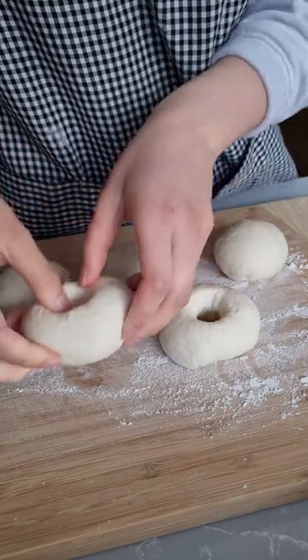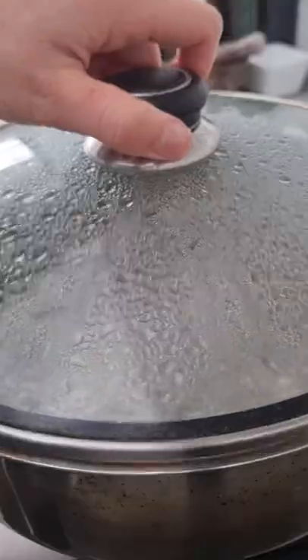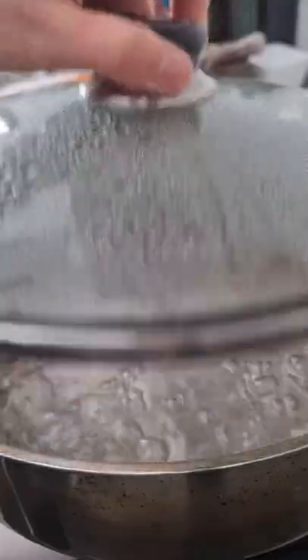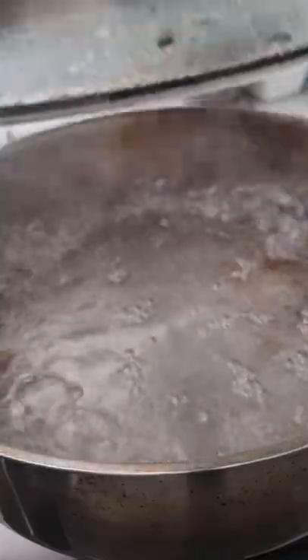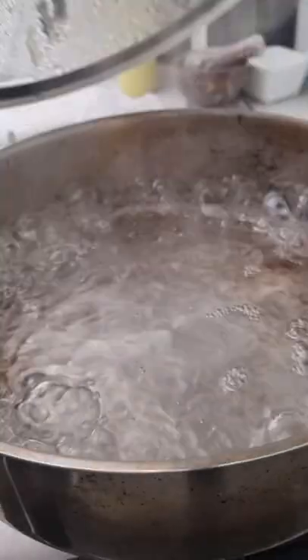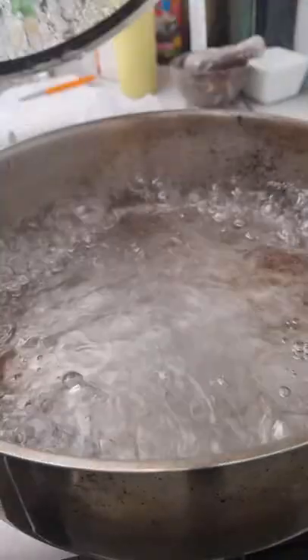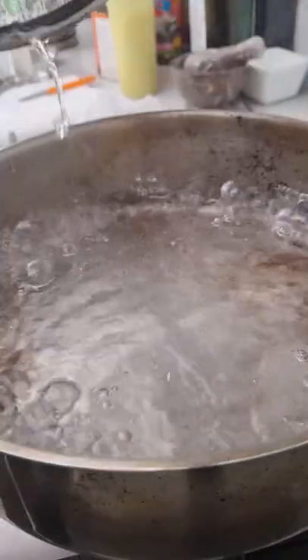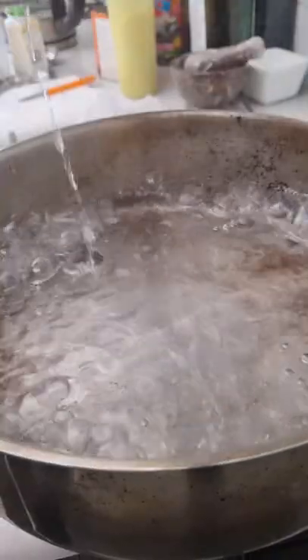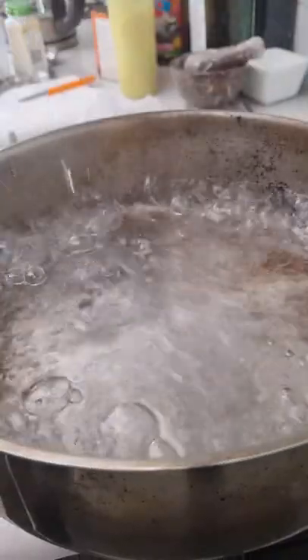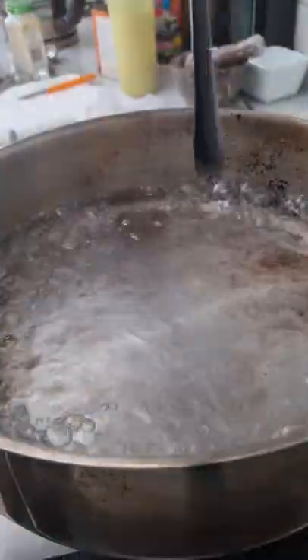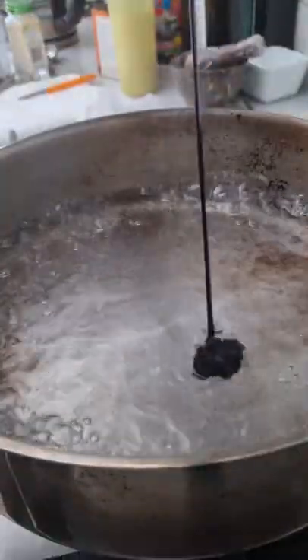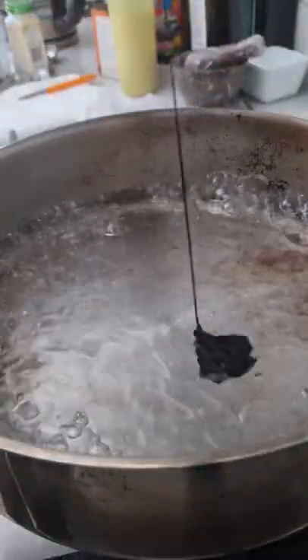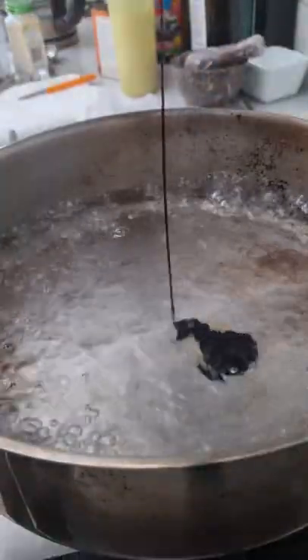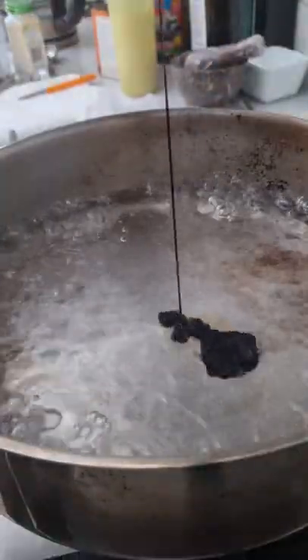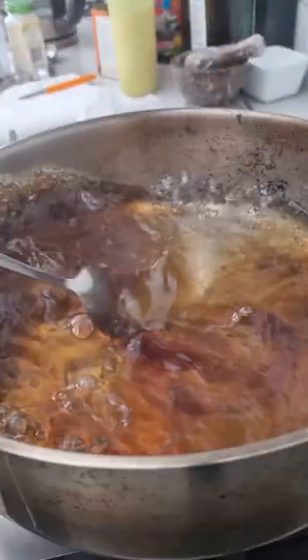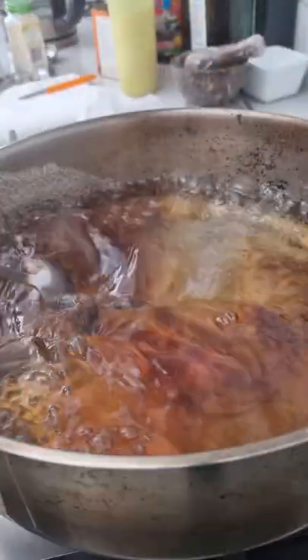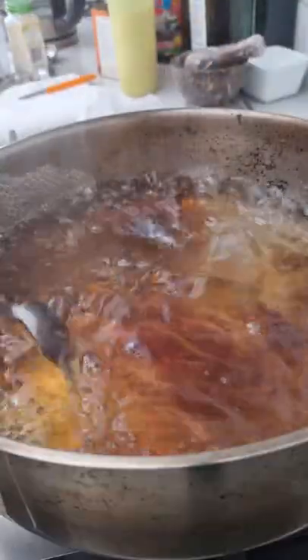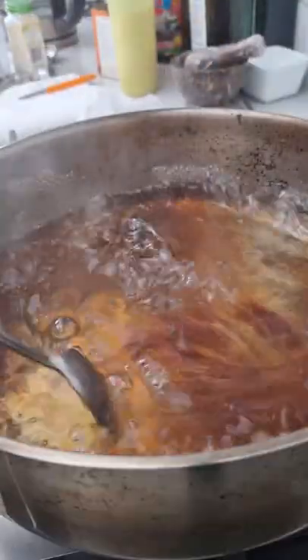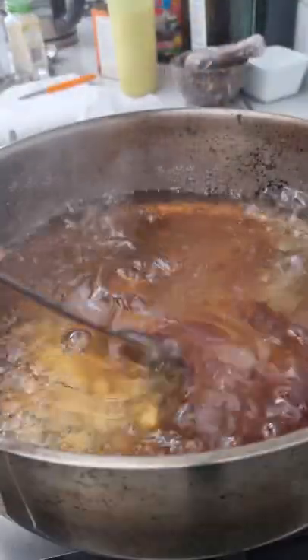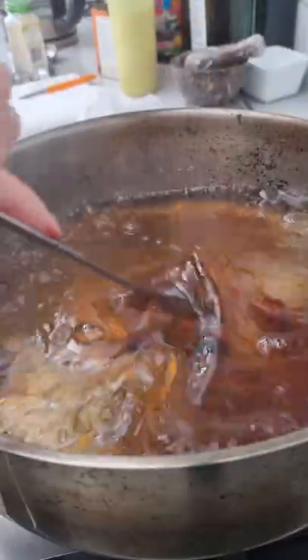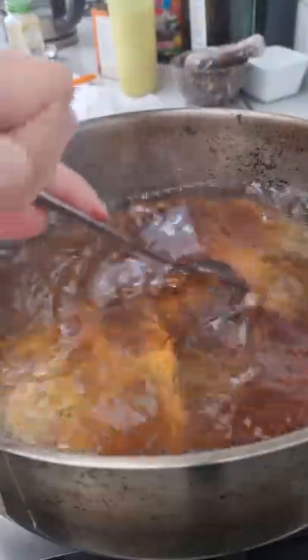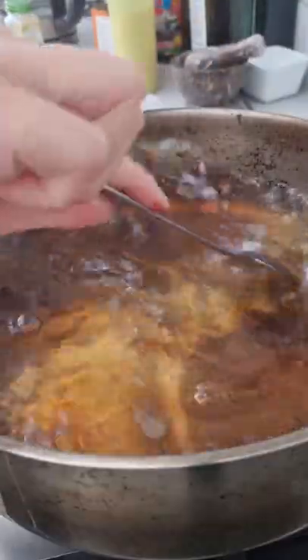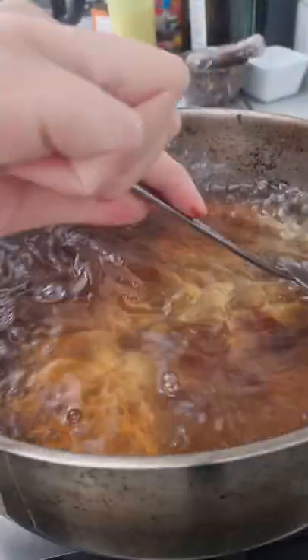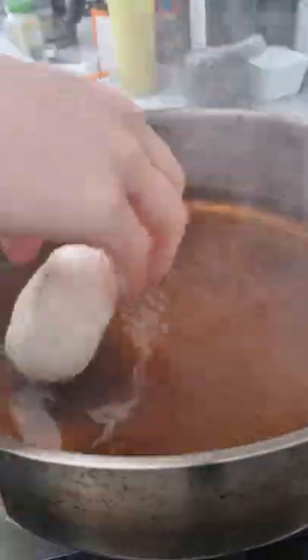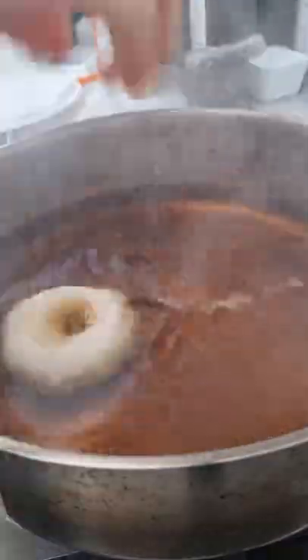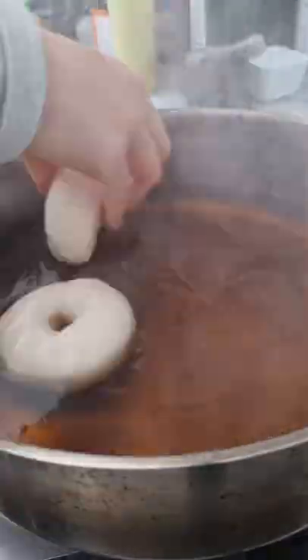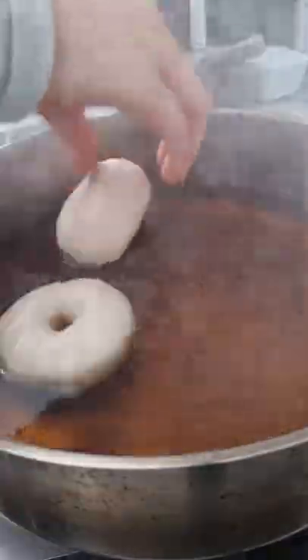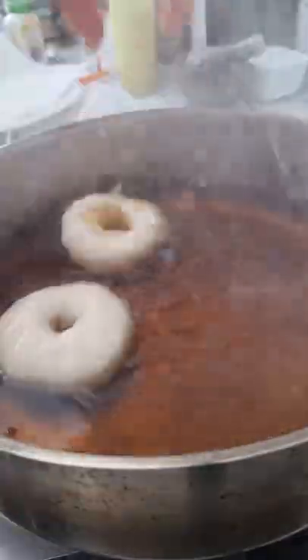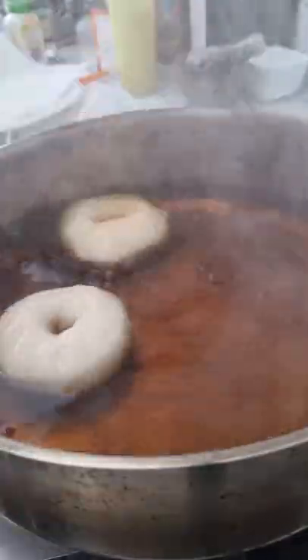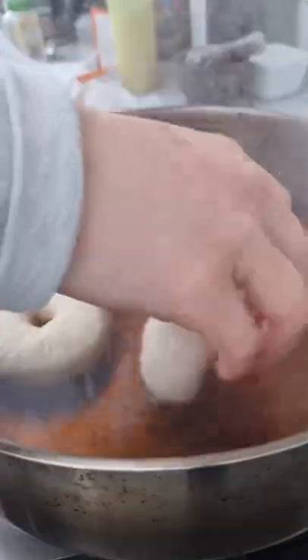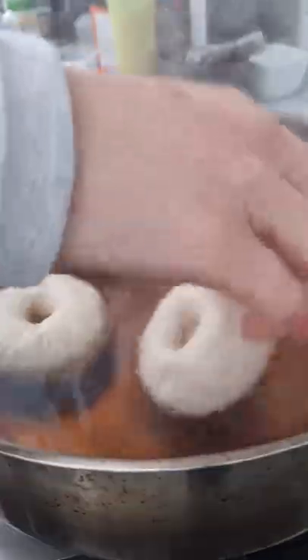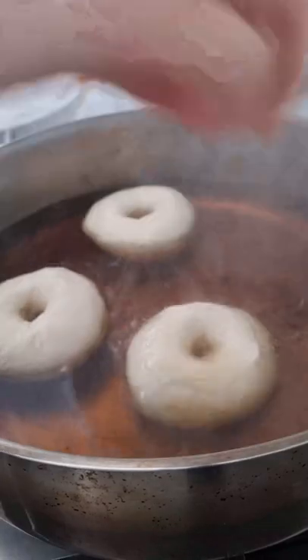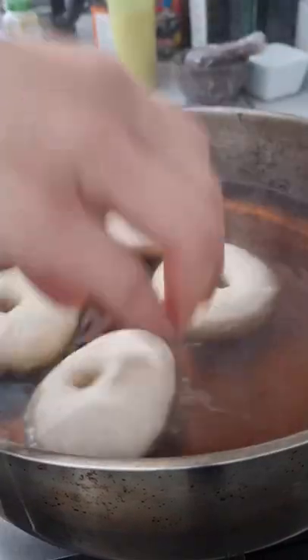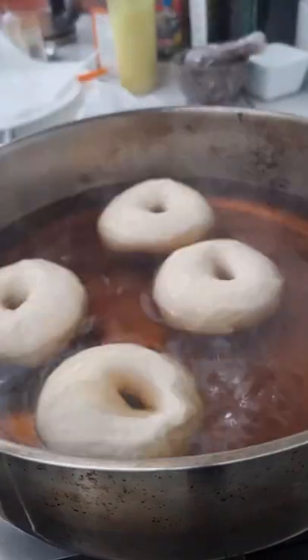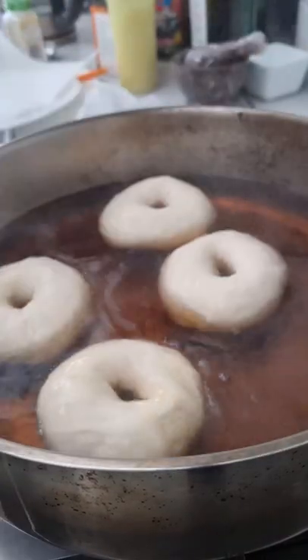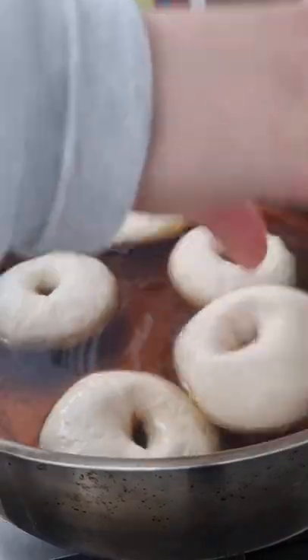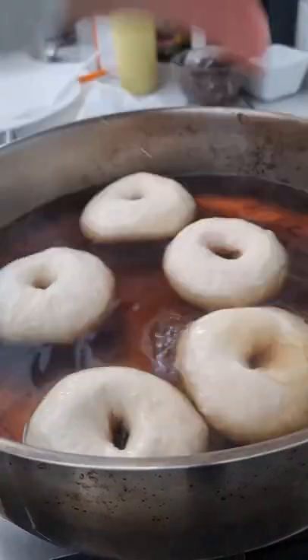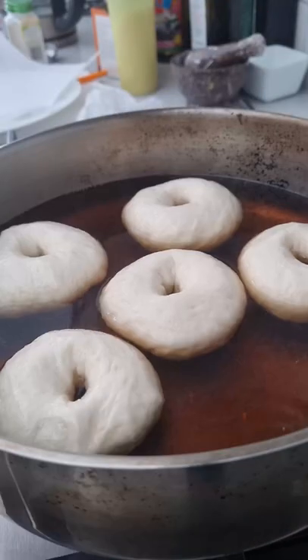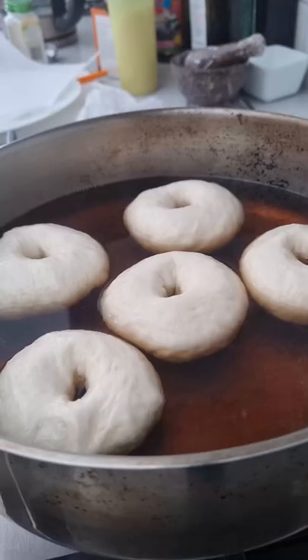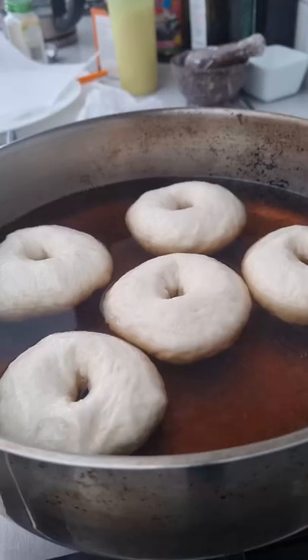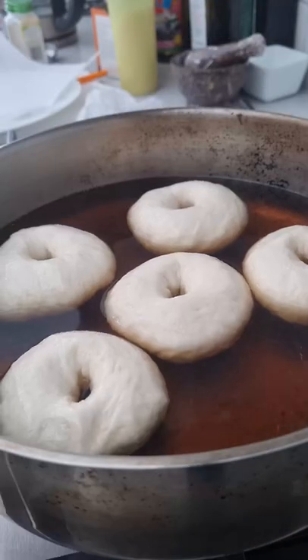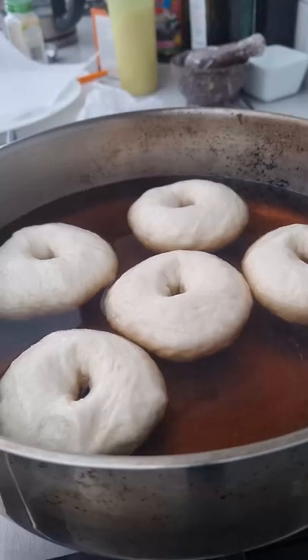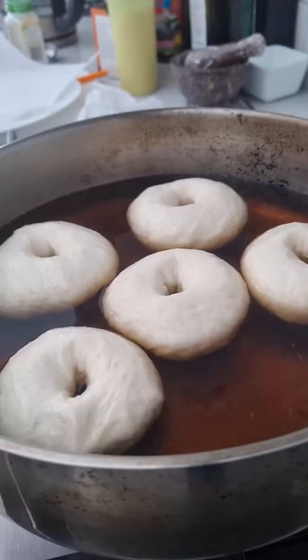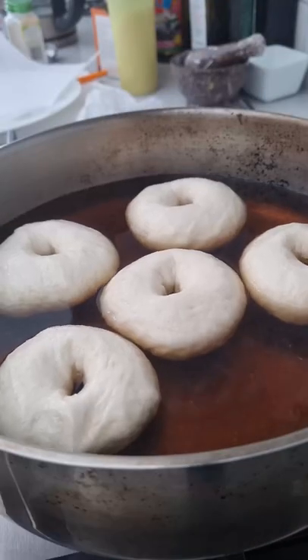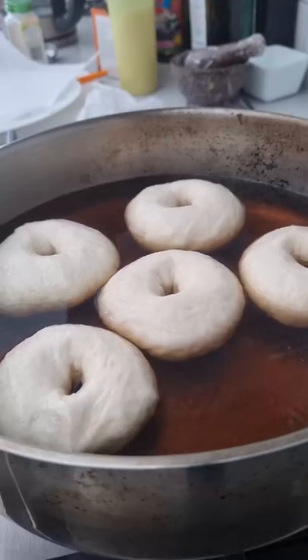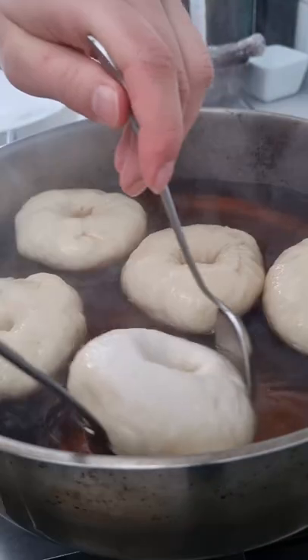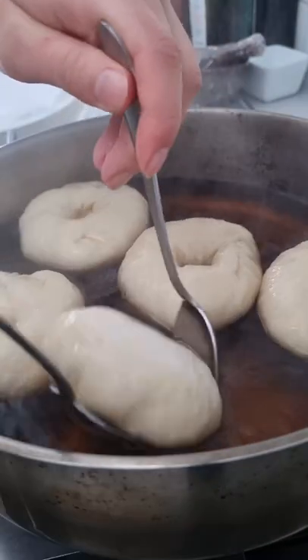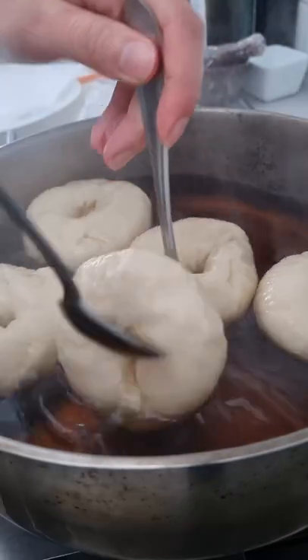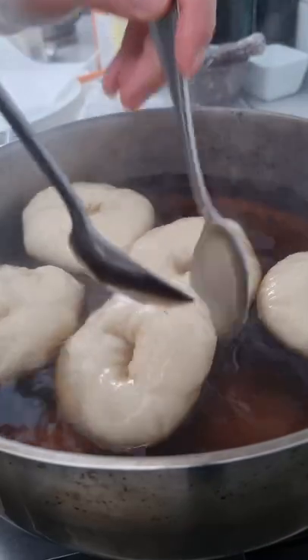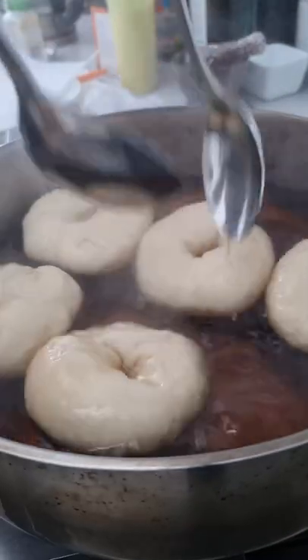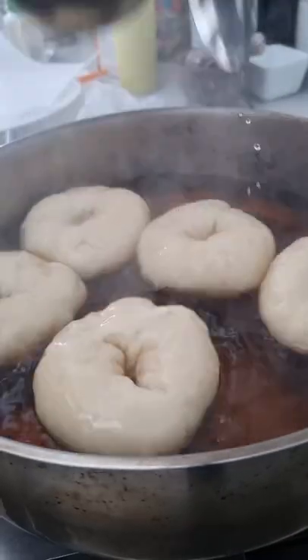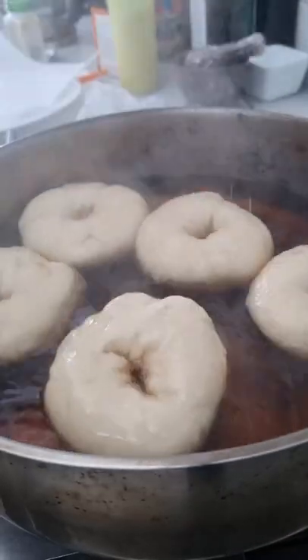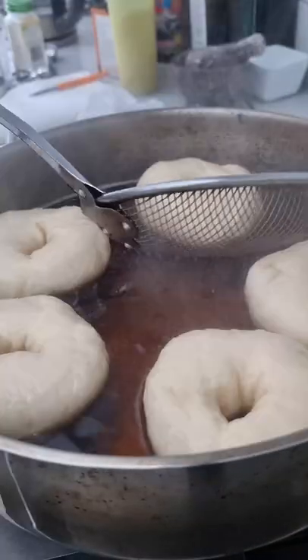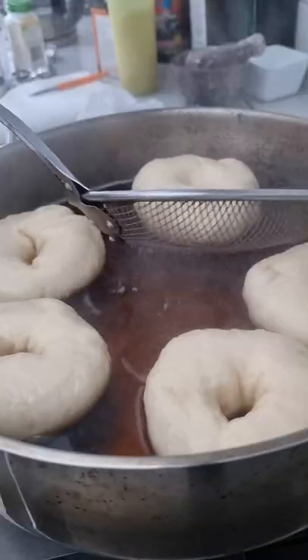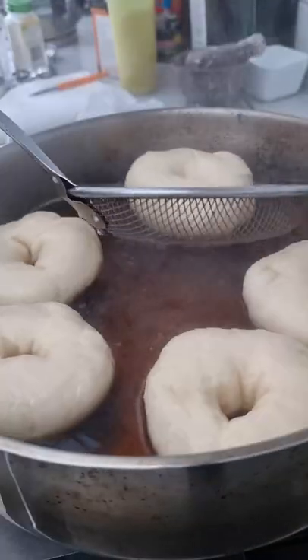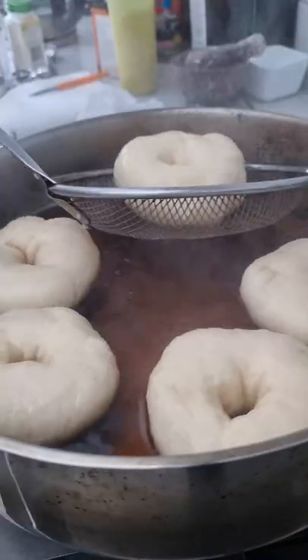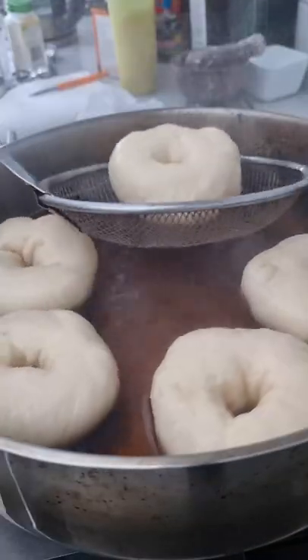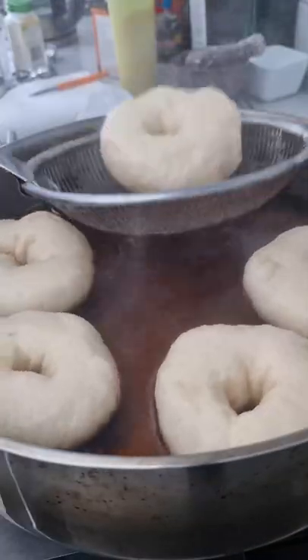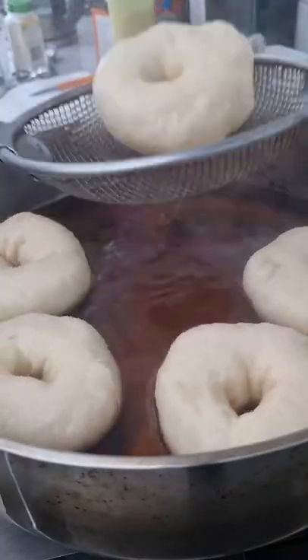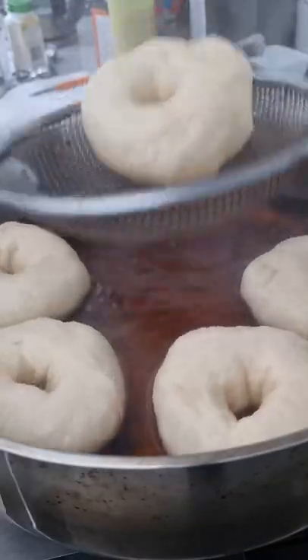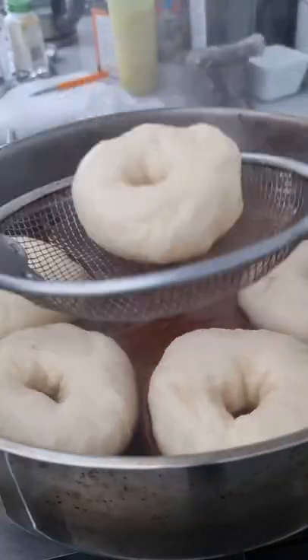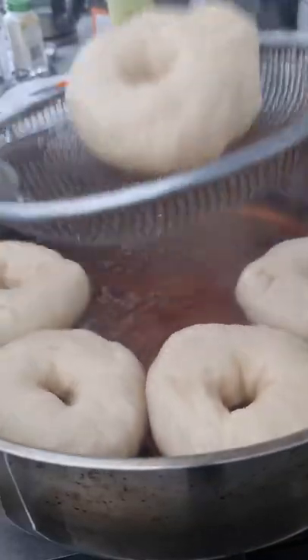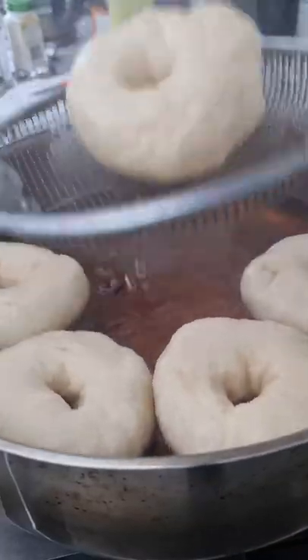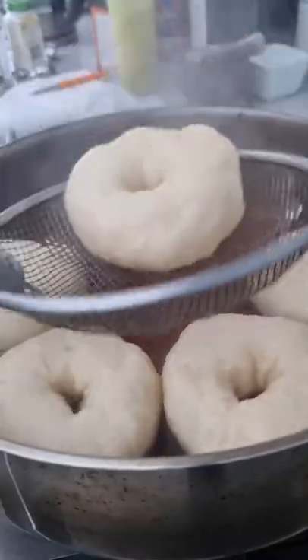We need to boil the bagels now, so in boiling water I add some molasses and I add my bagels in for about a minute or so before flipping and then draining.